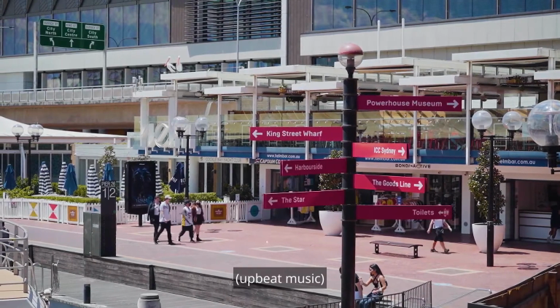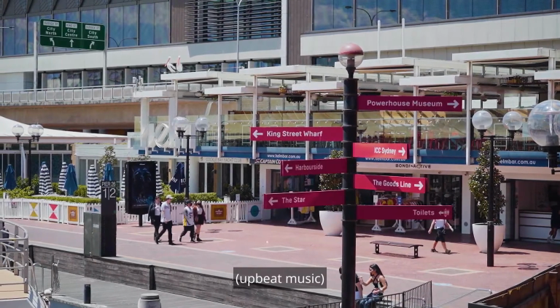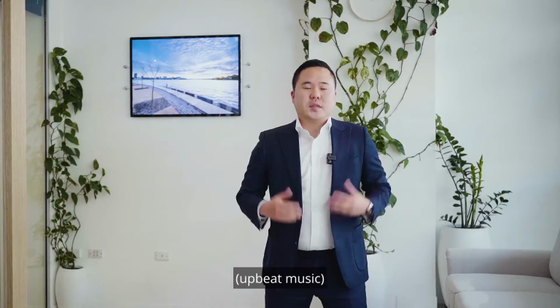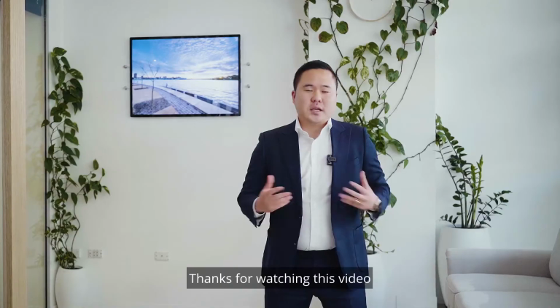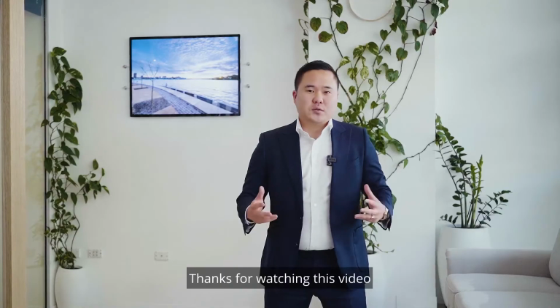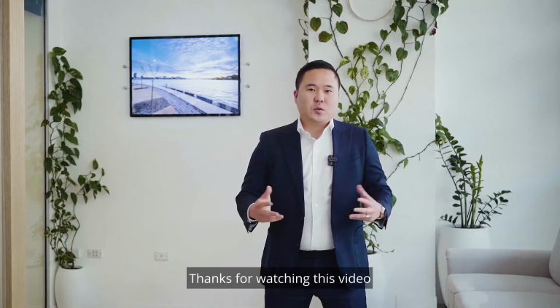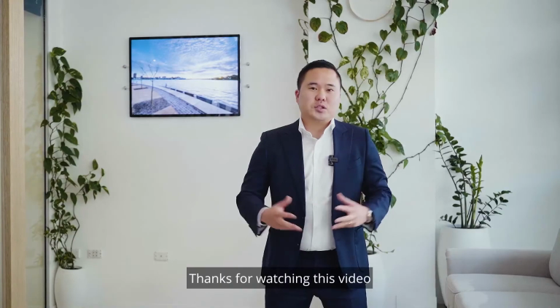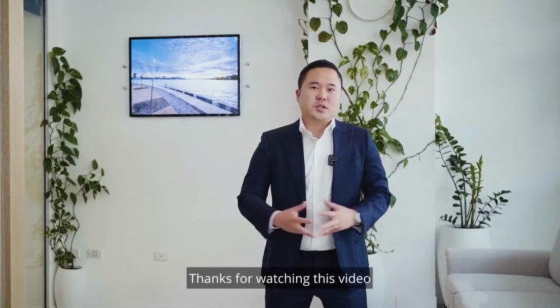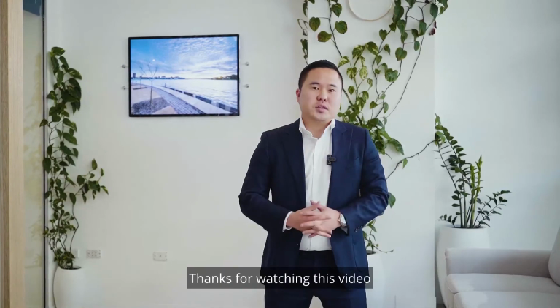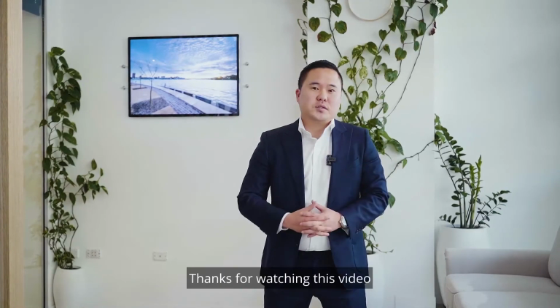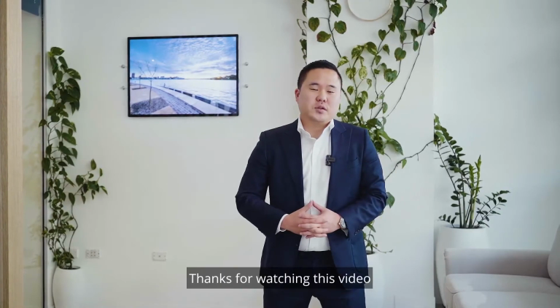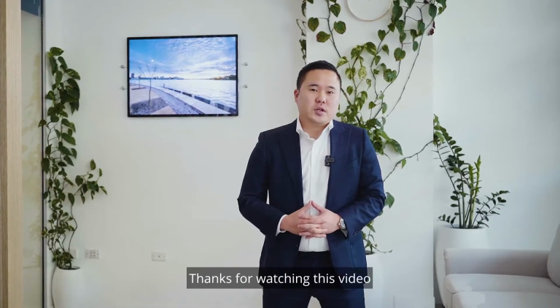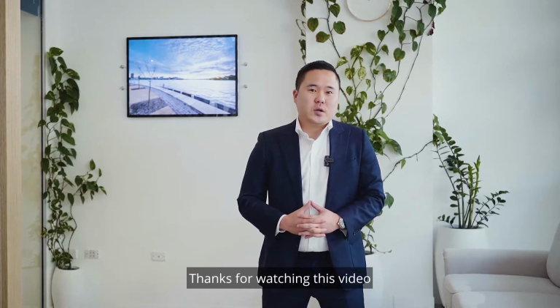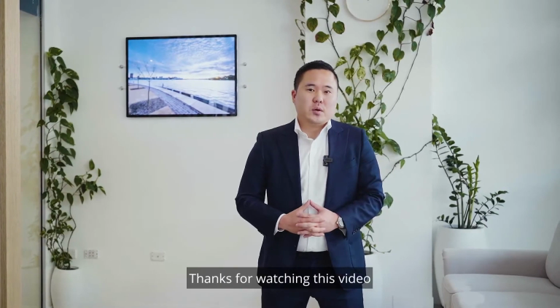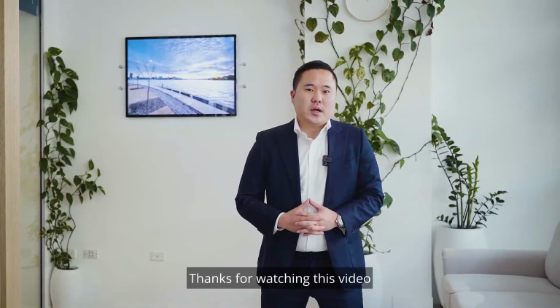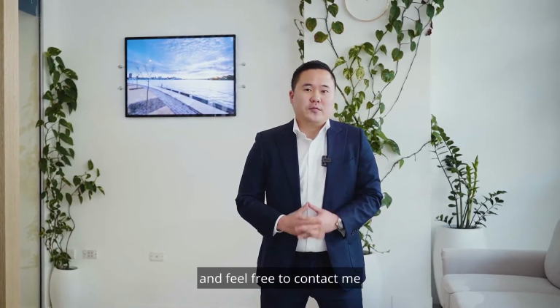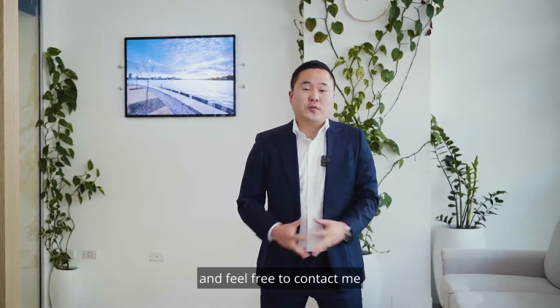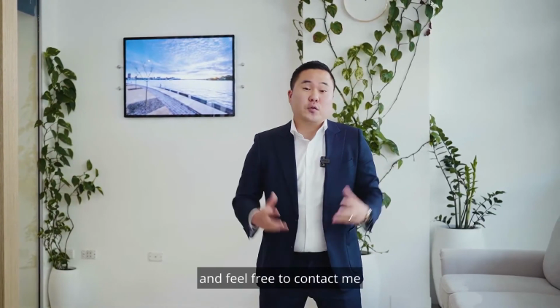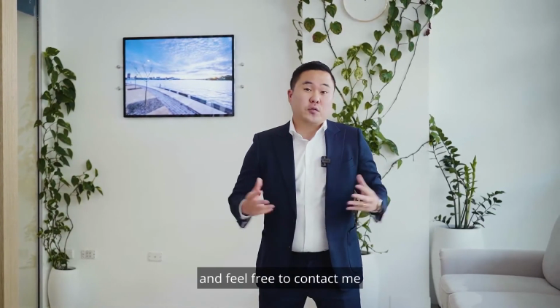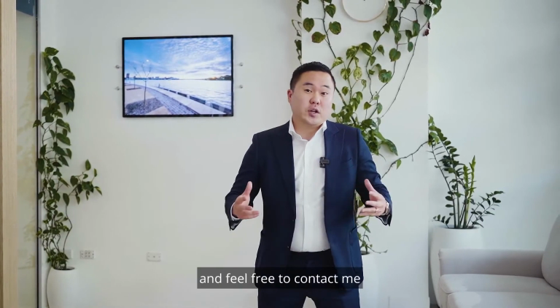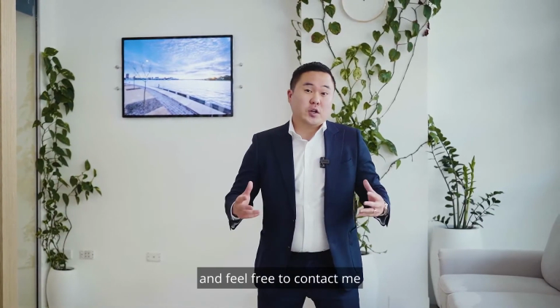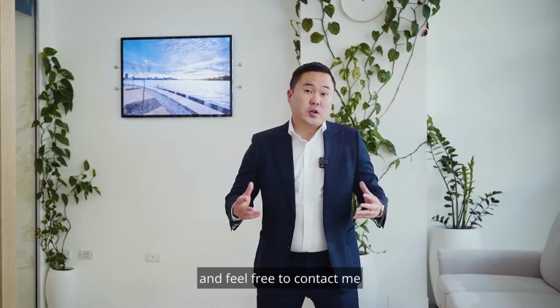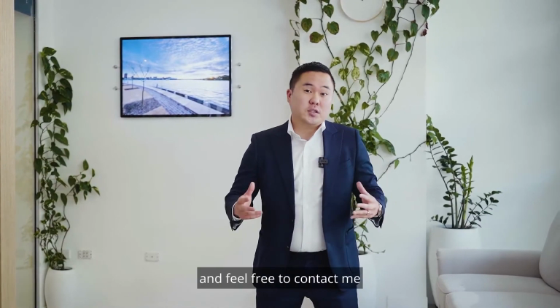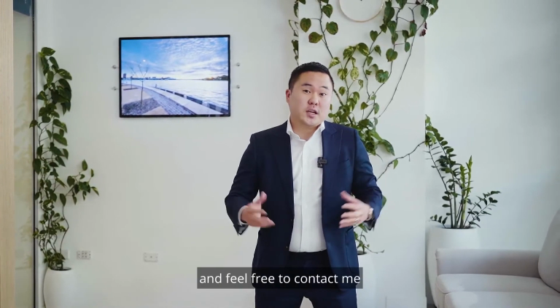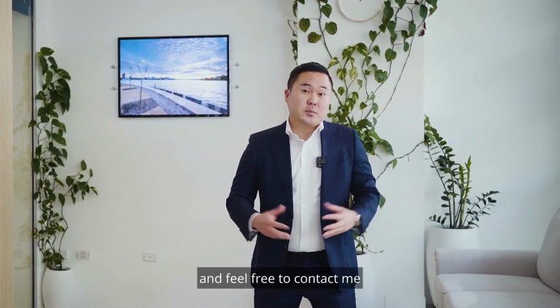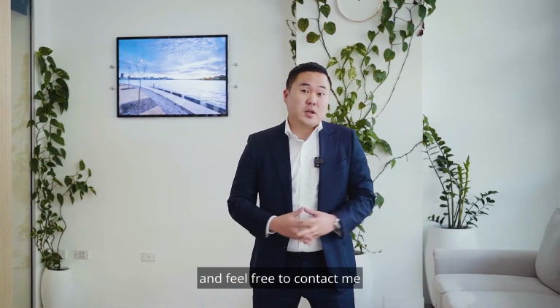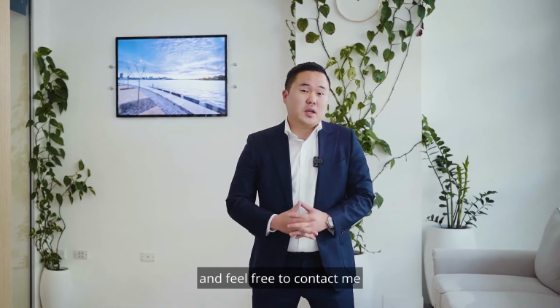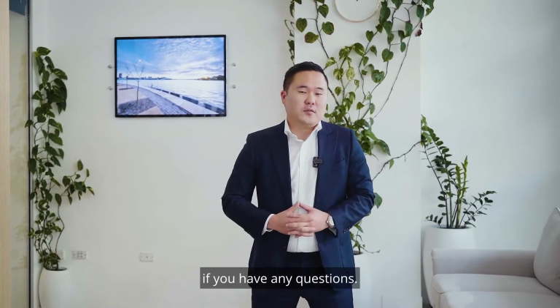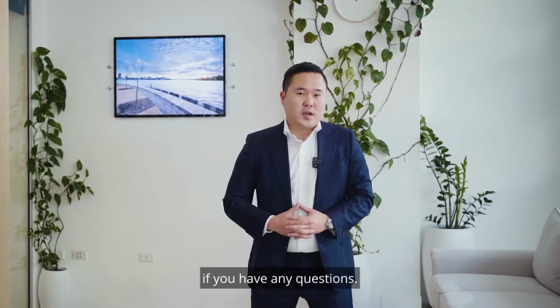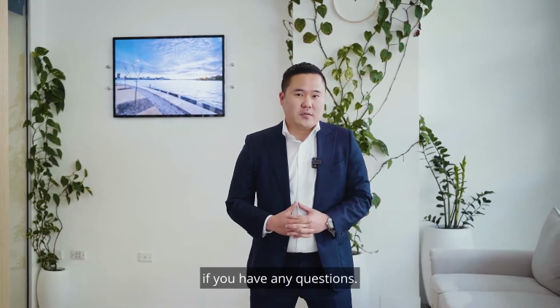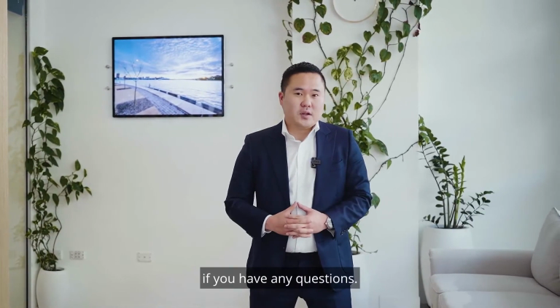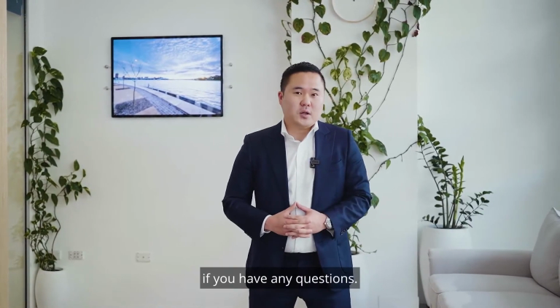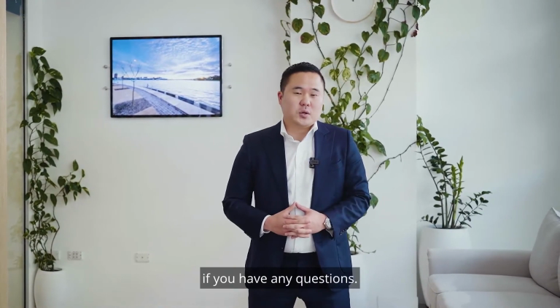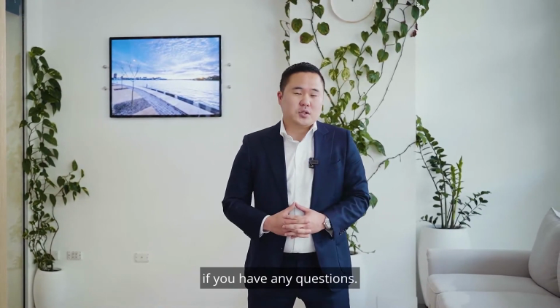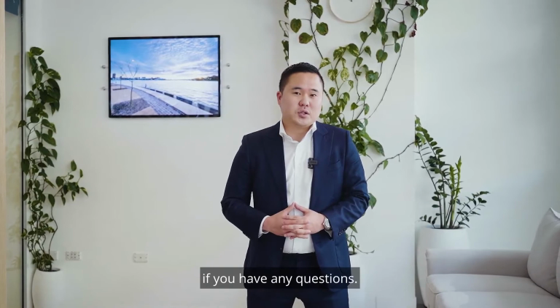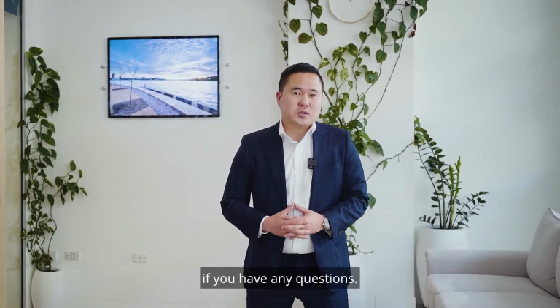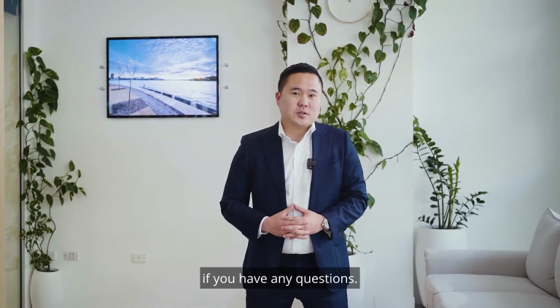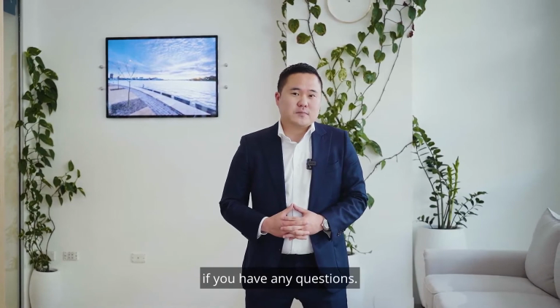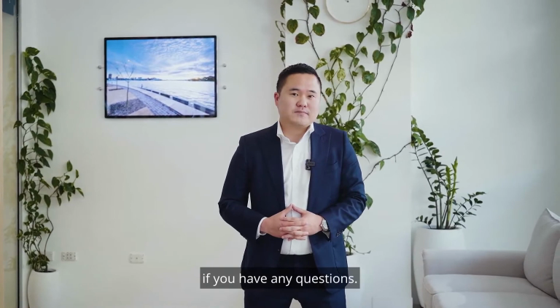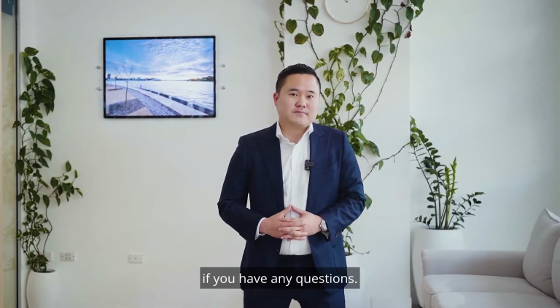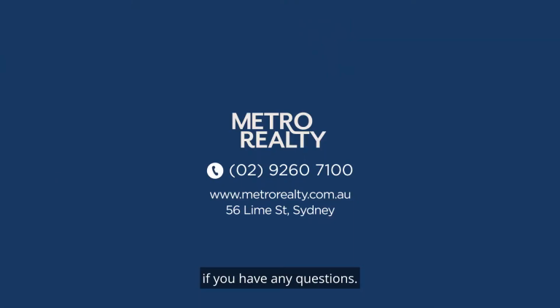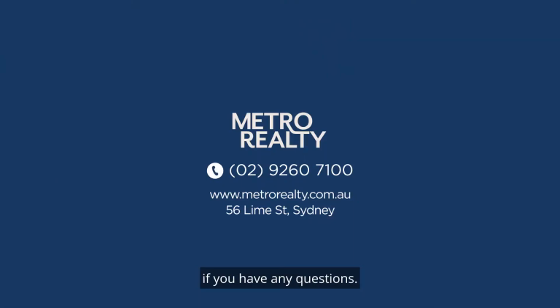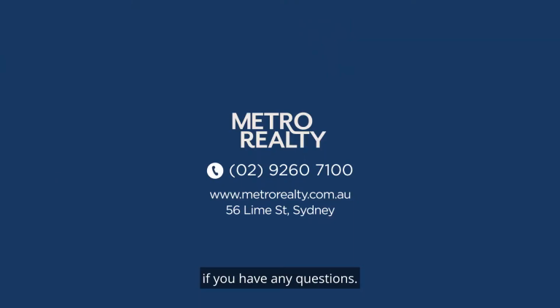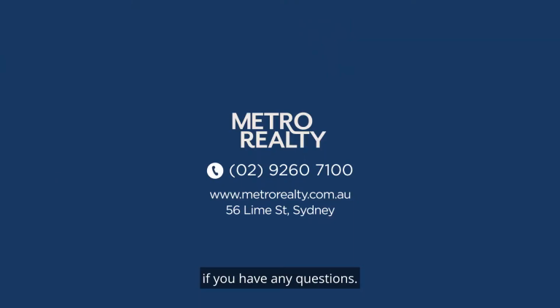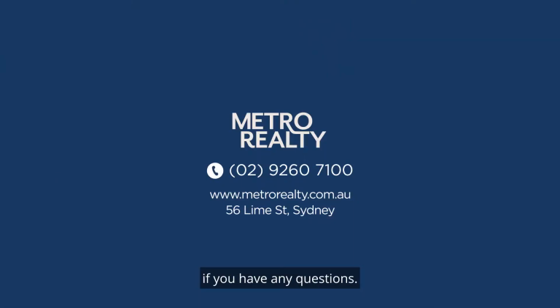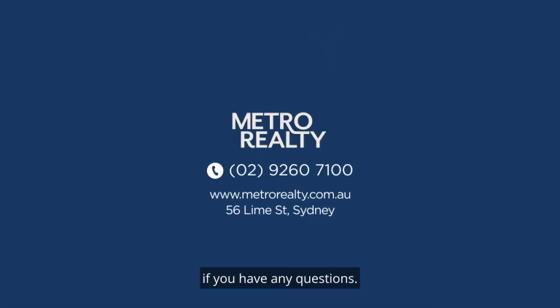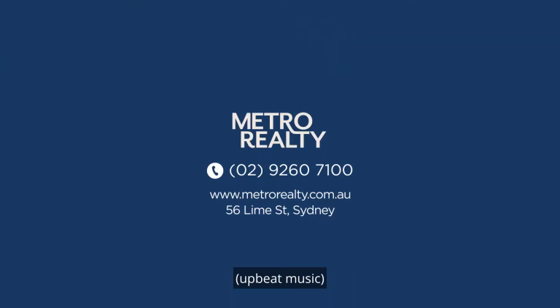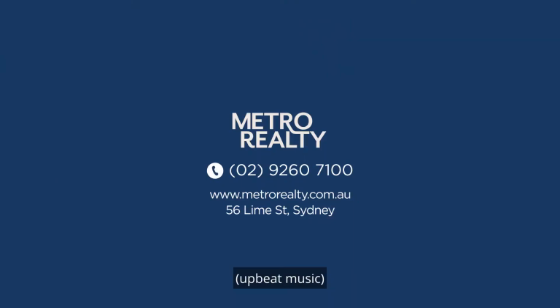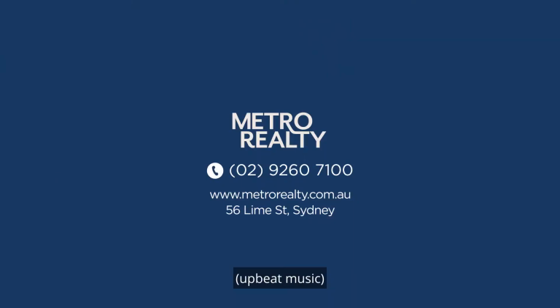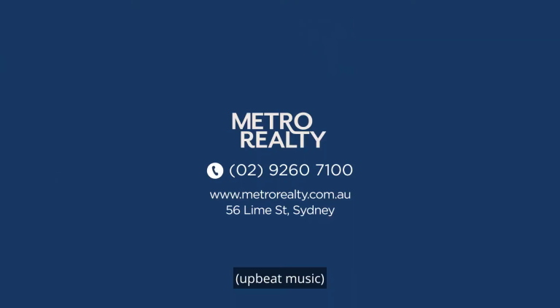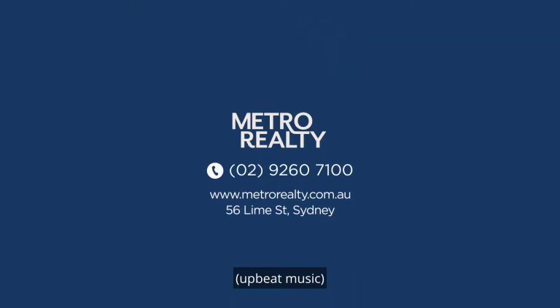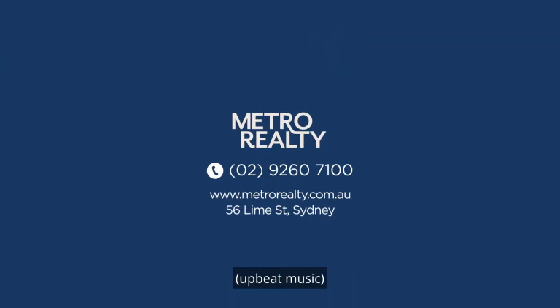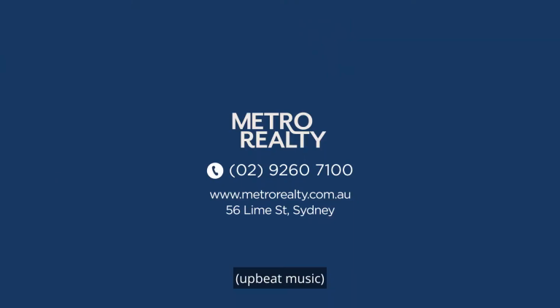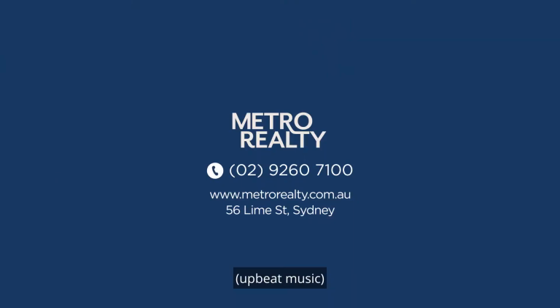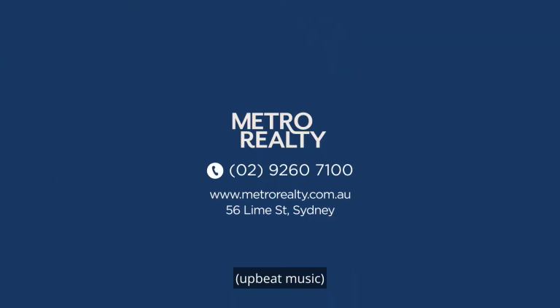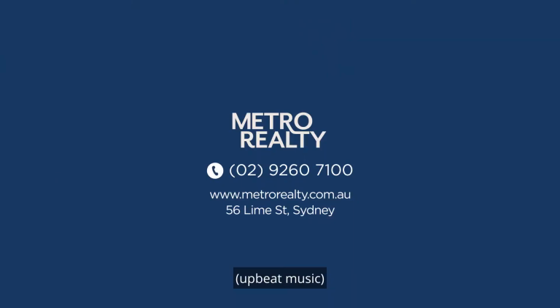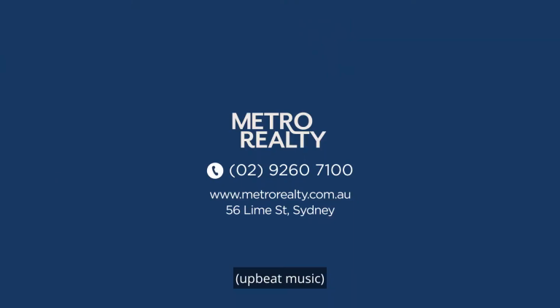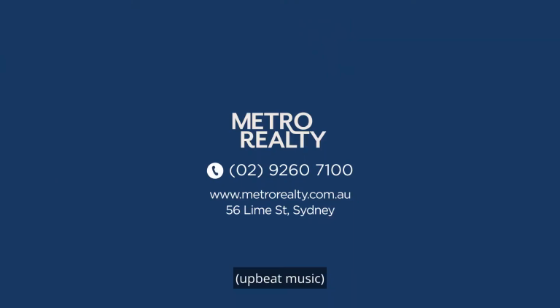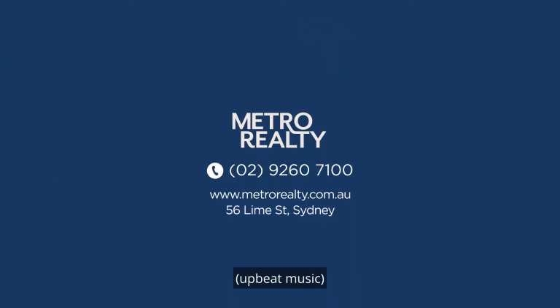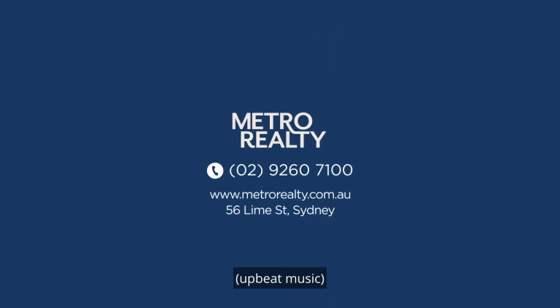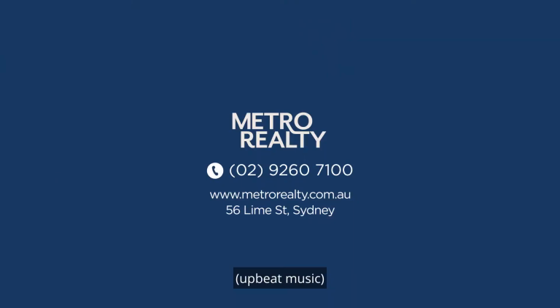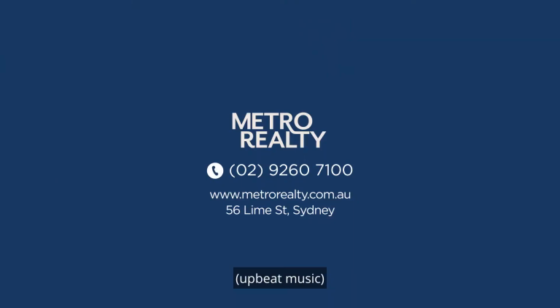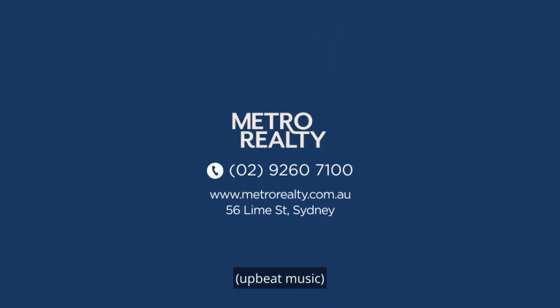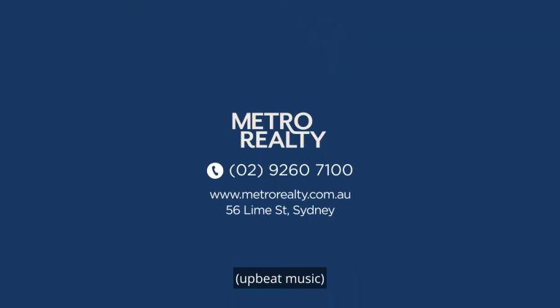Thanks for watching this video and feel free to contact me if you have any questions. Thank you.